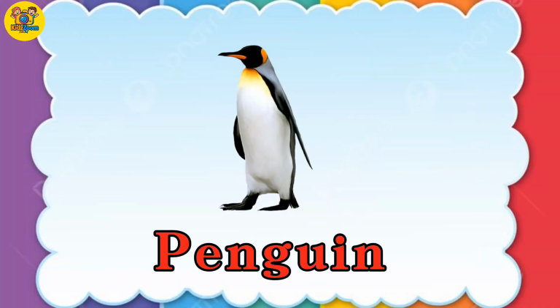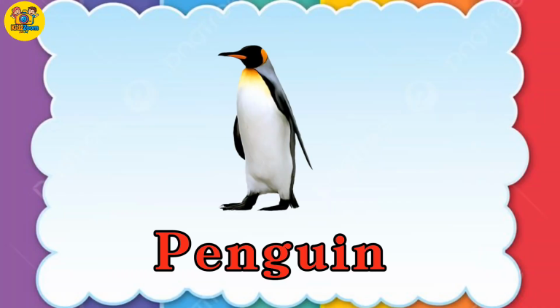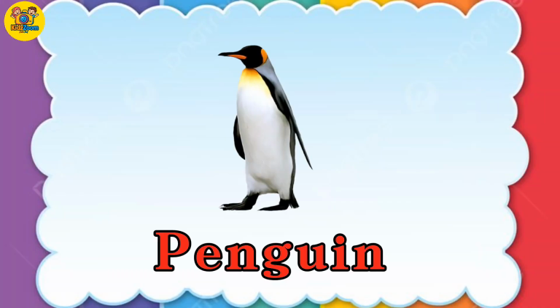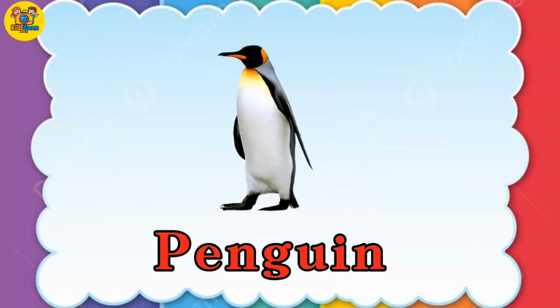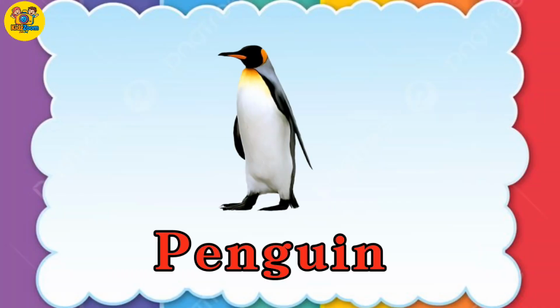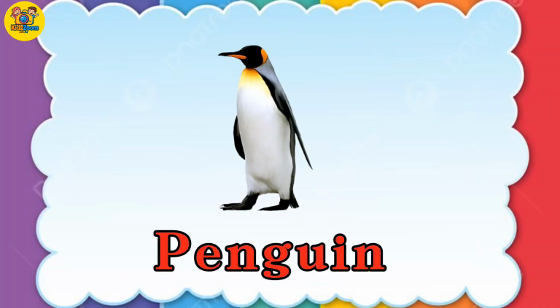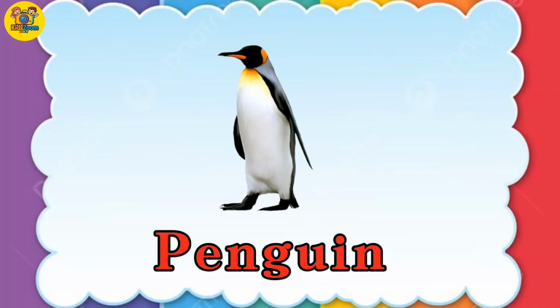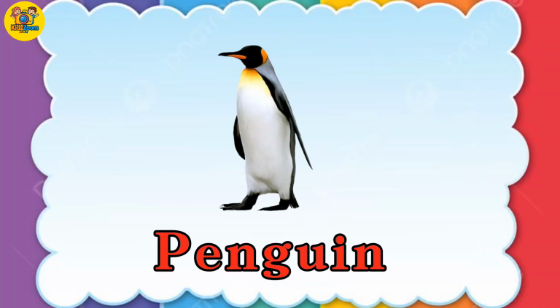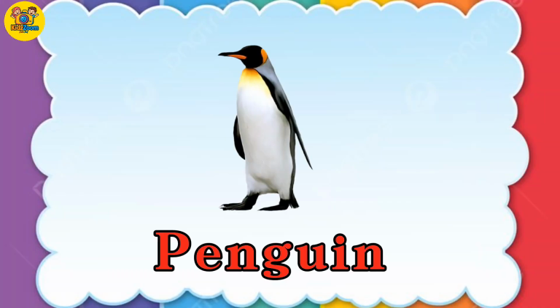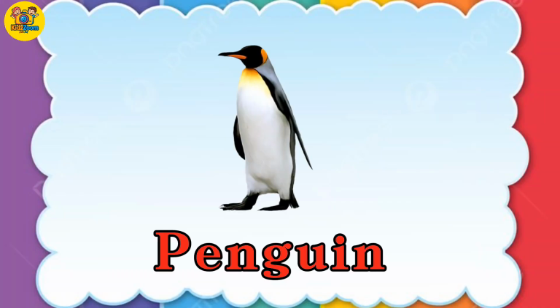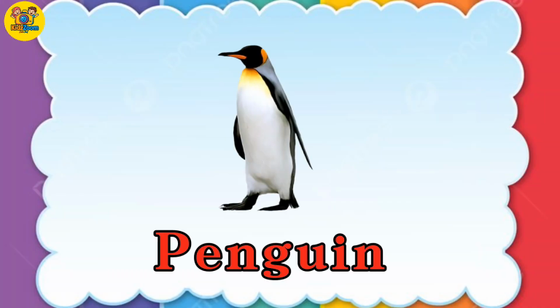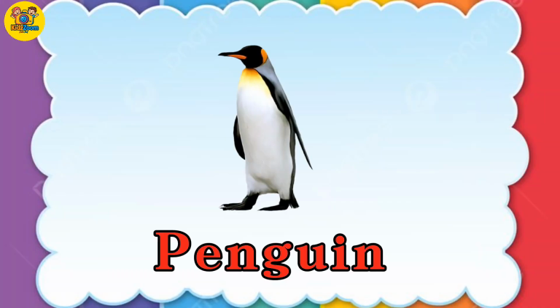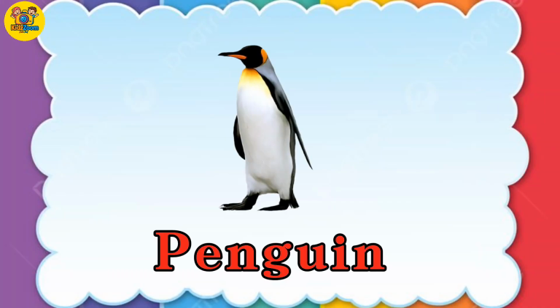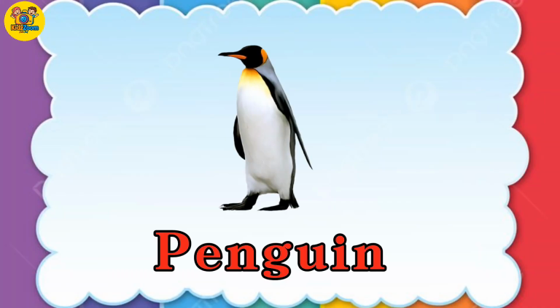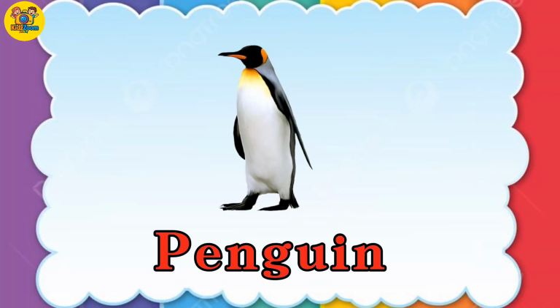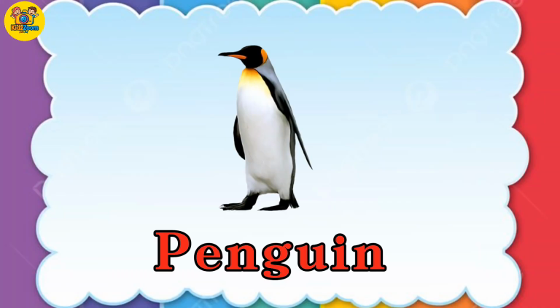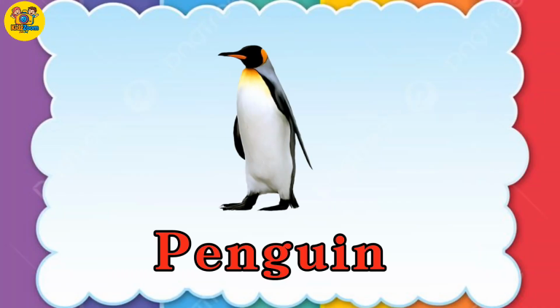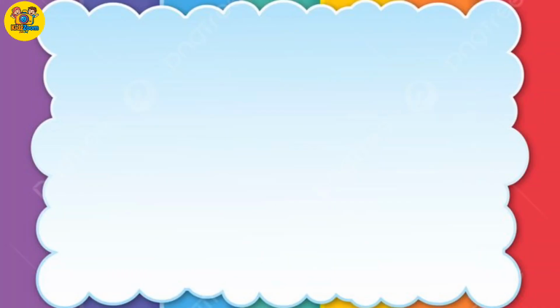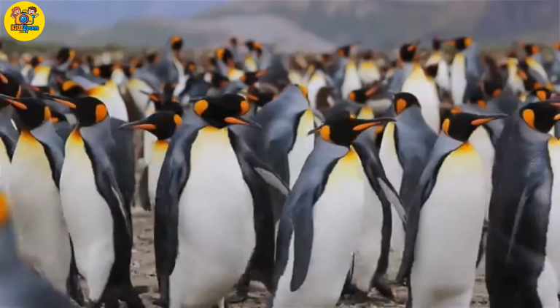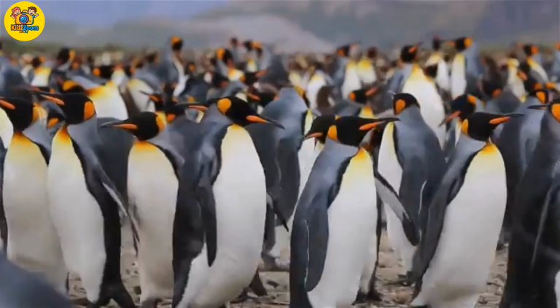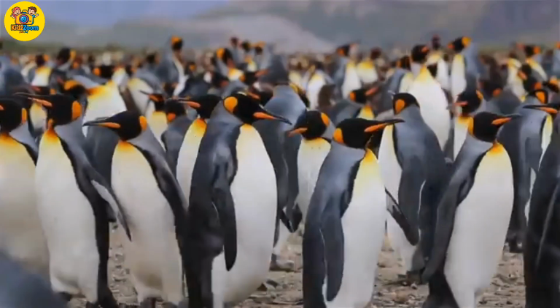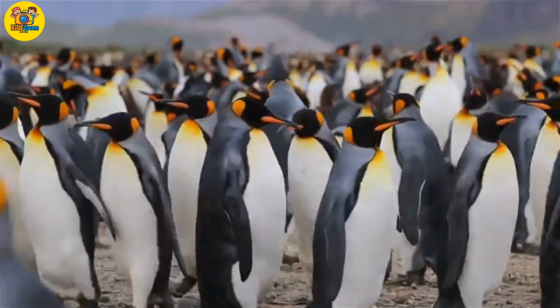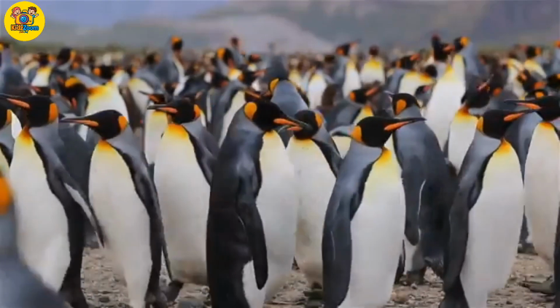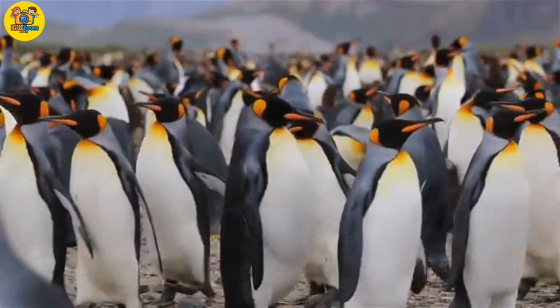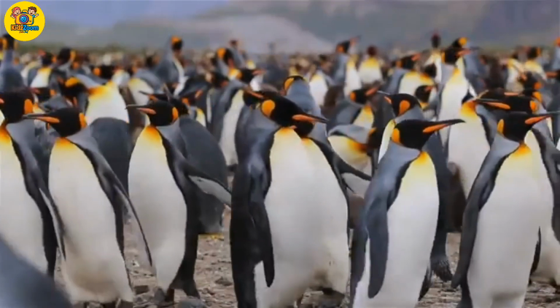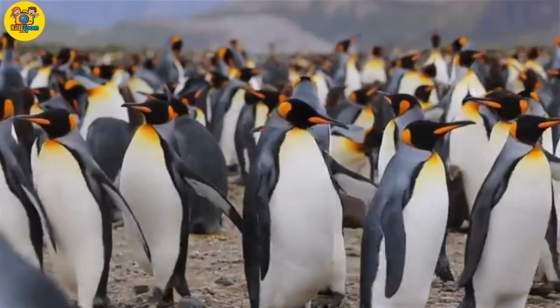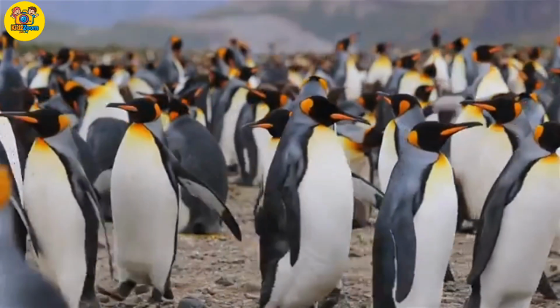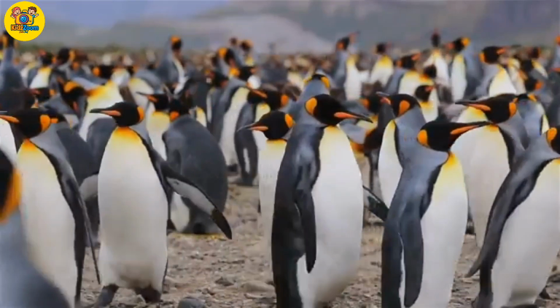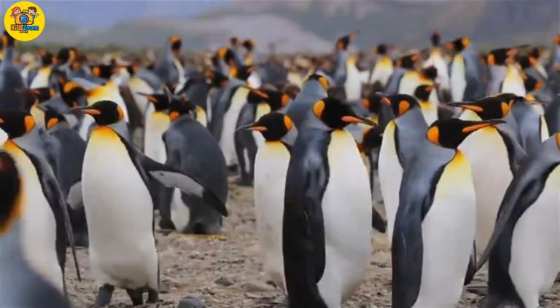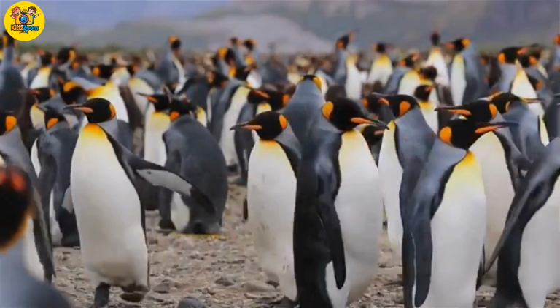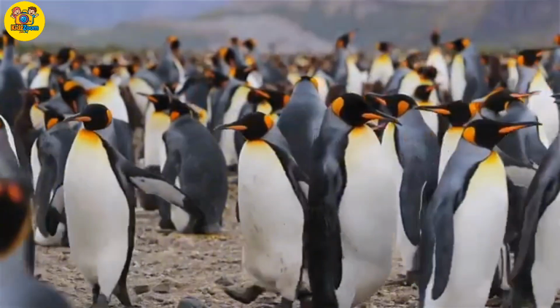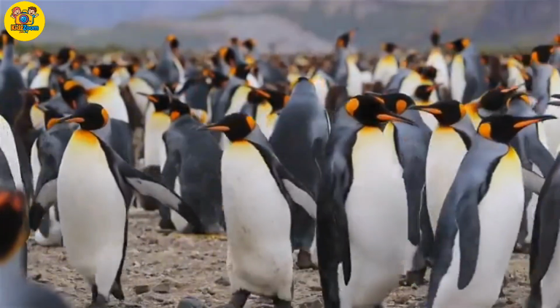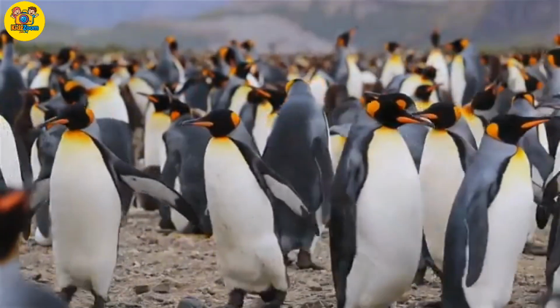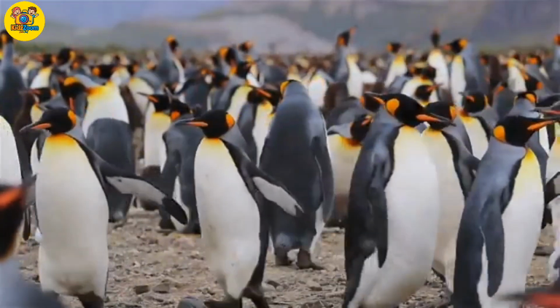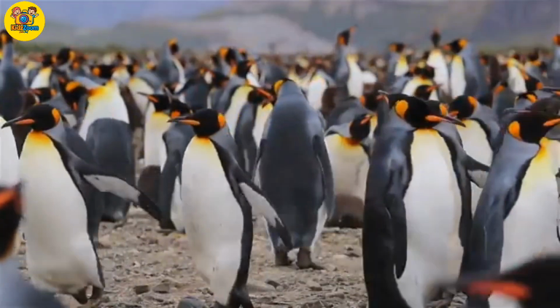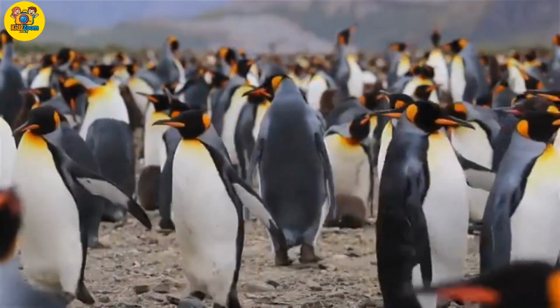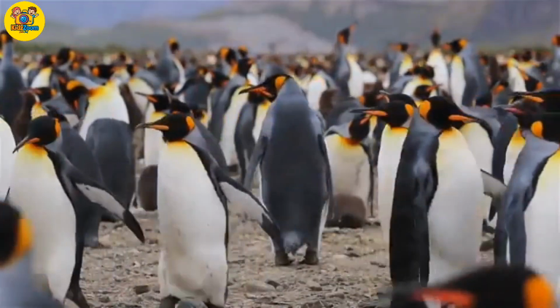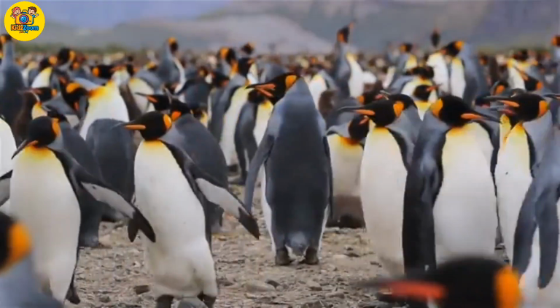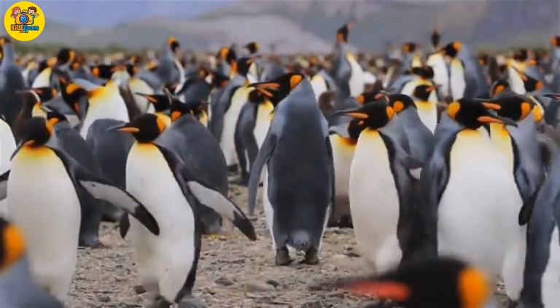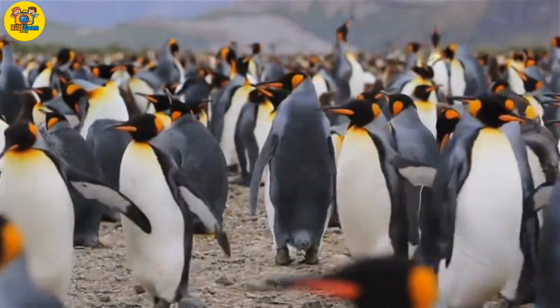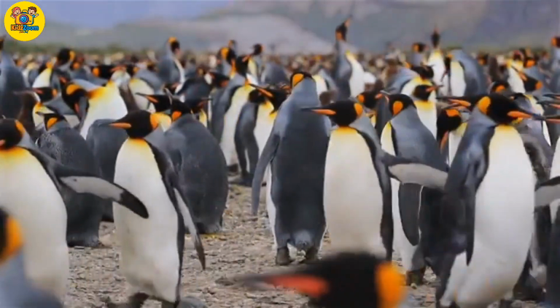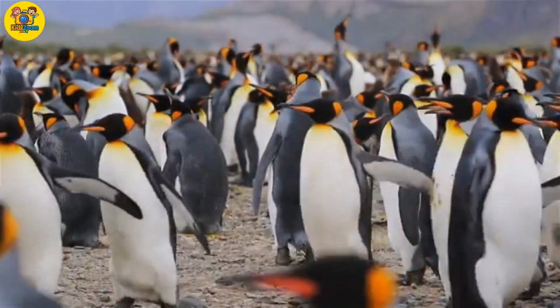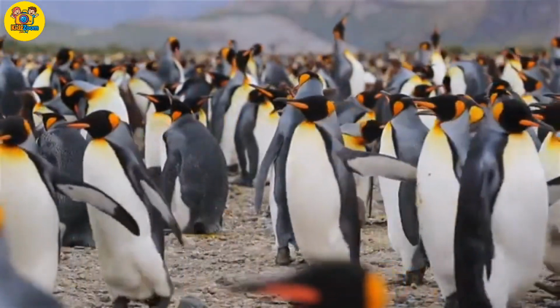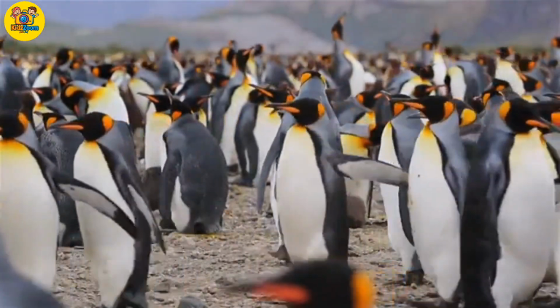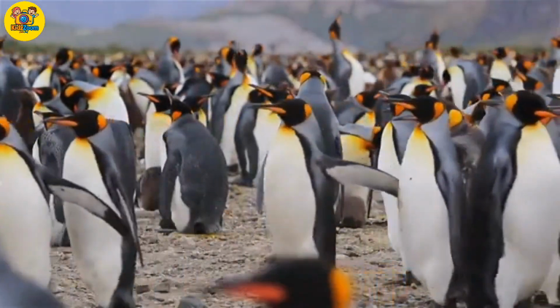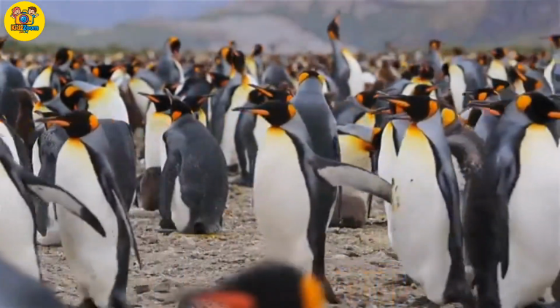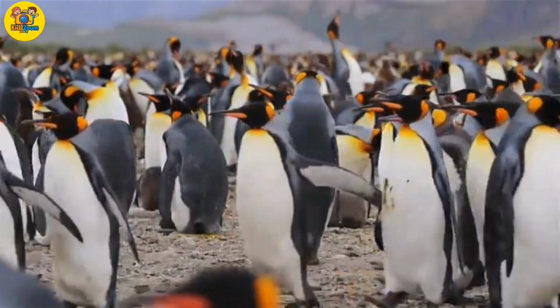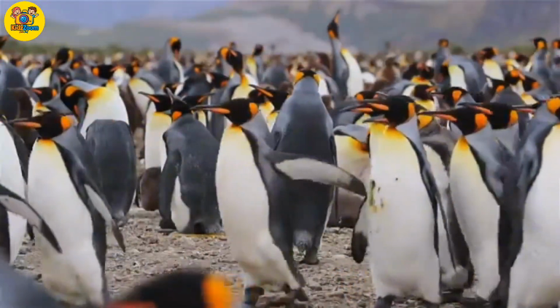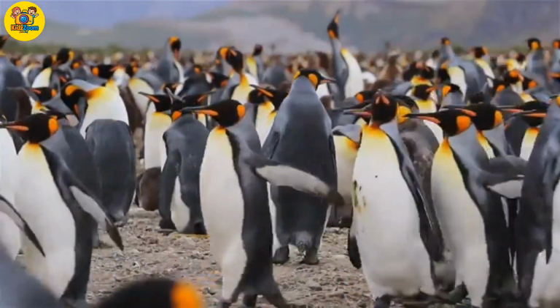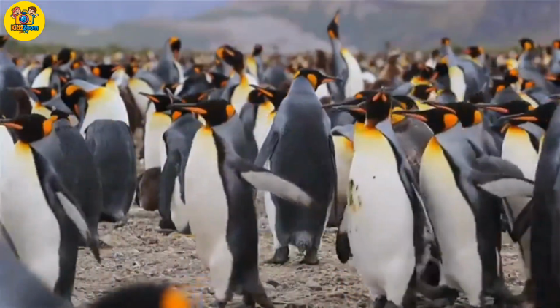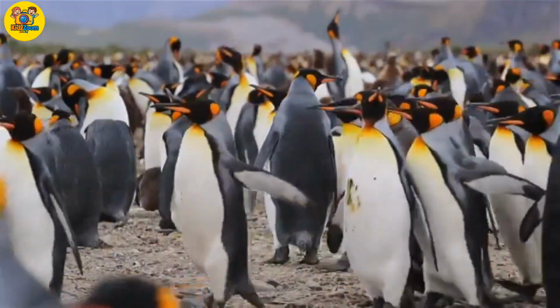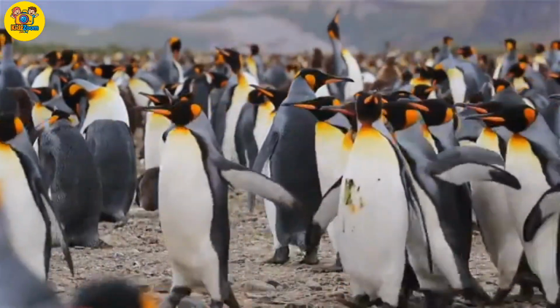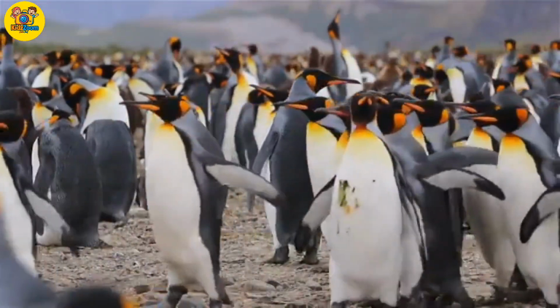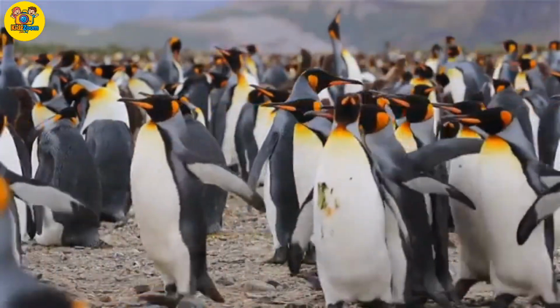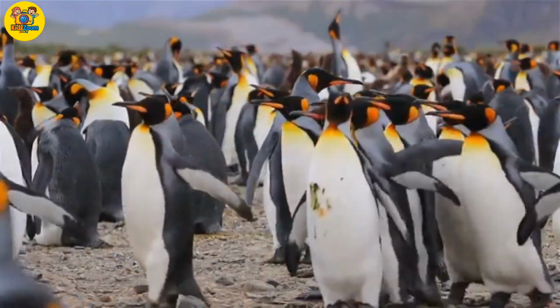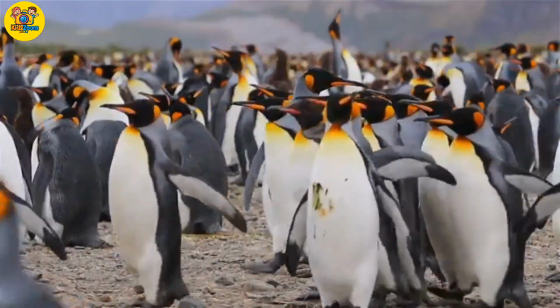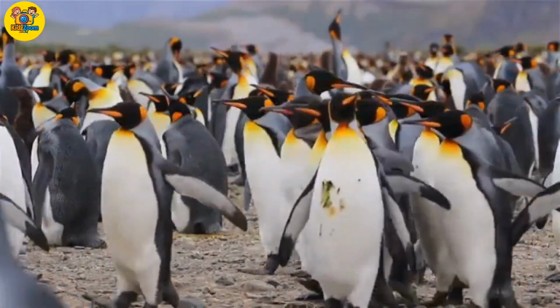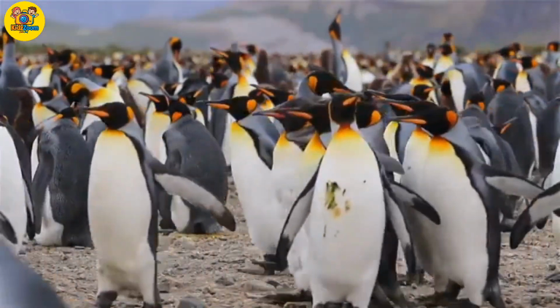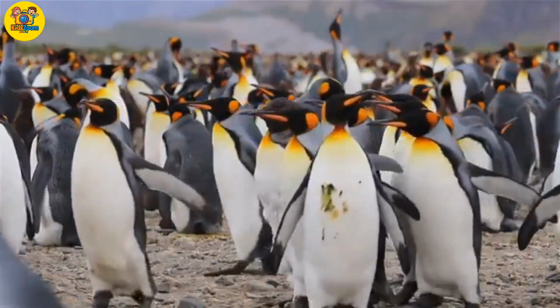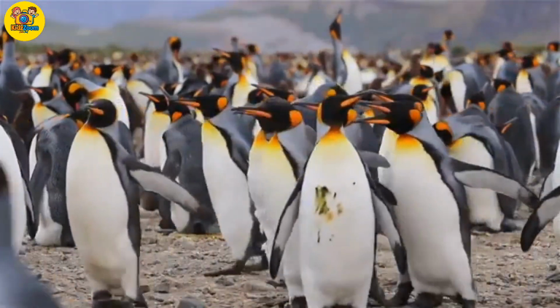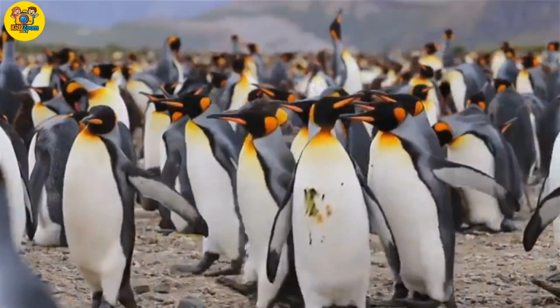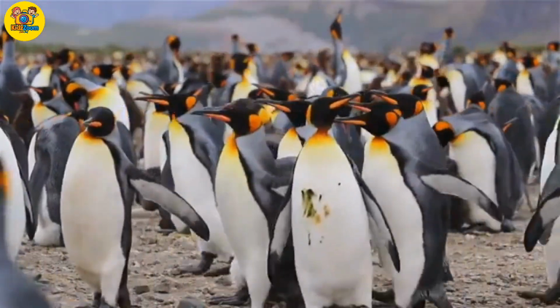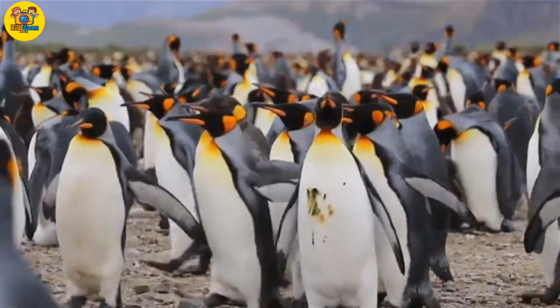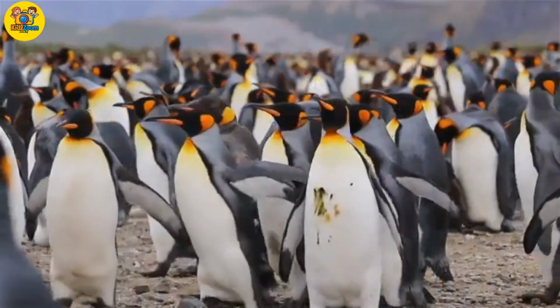Penguin. Penguins can't fly, but they swim like pros with their strong spine.